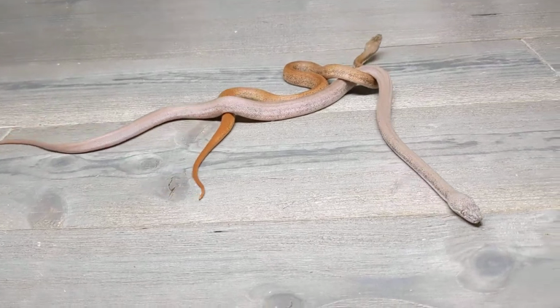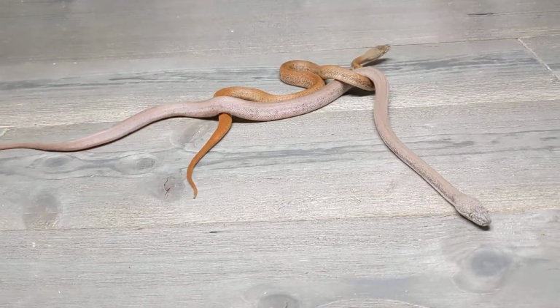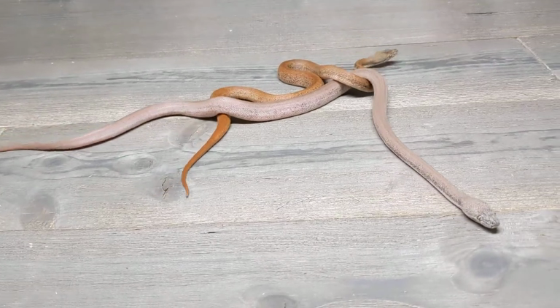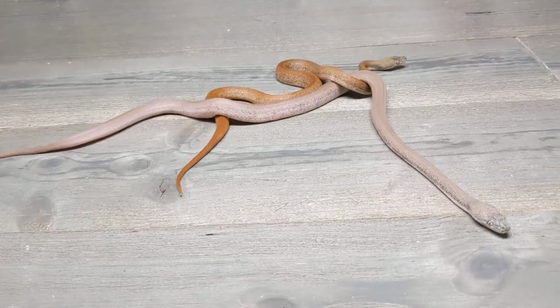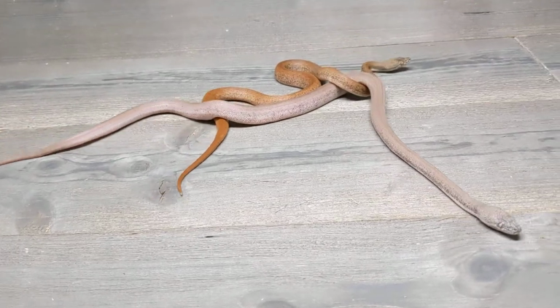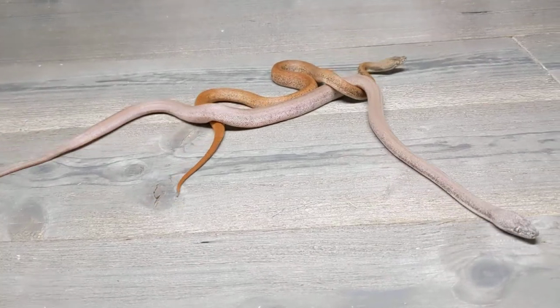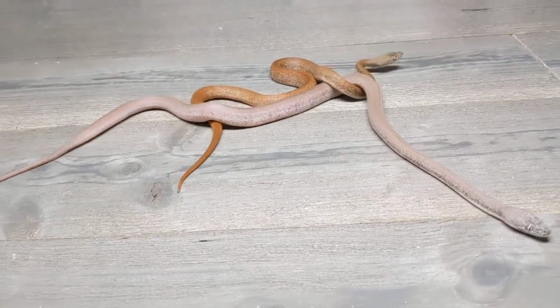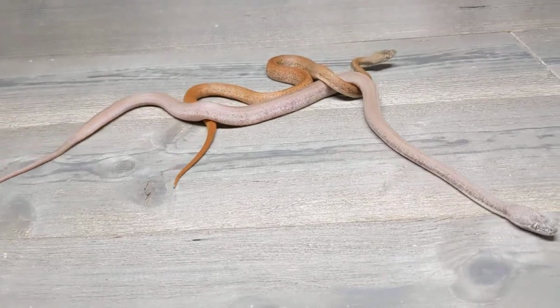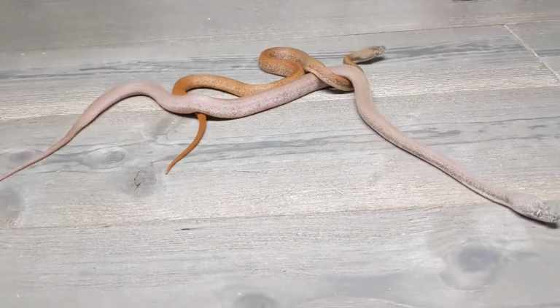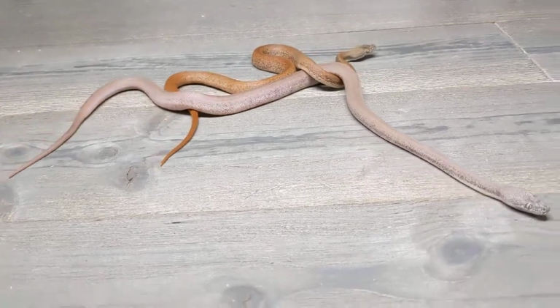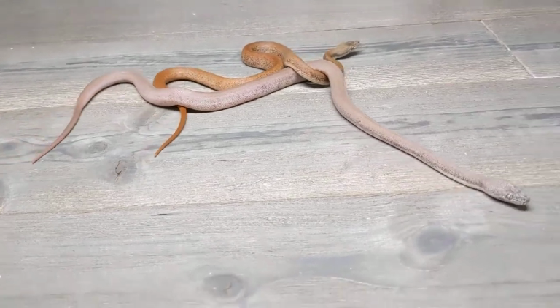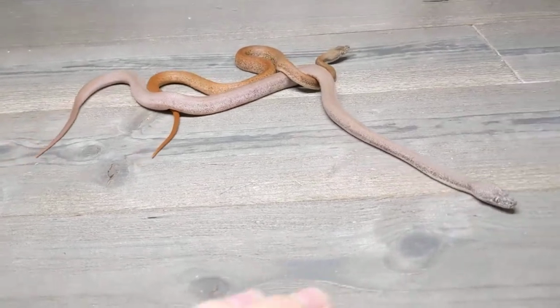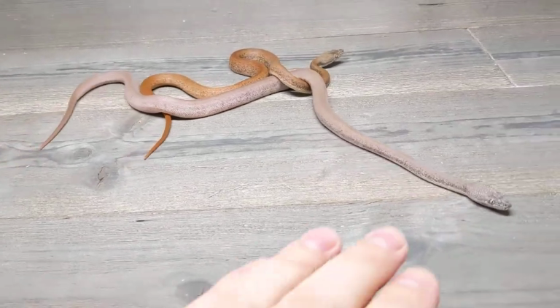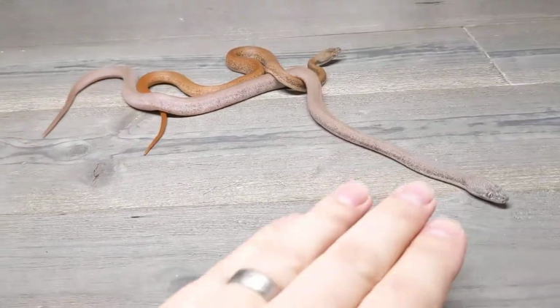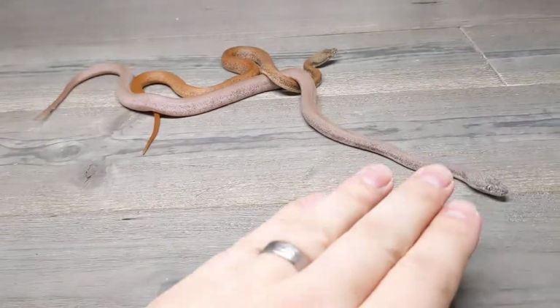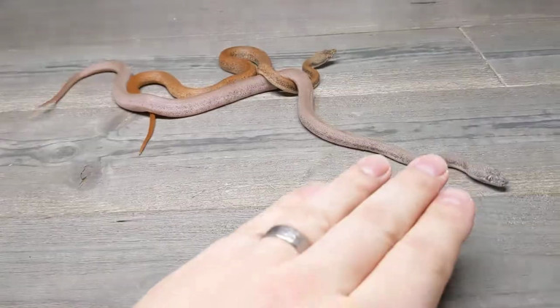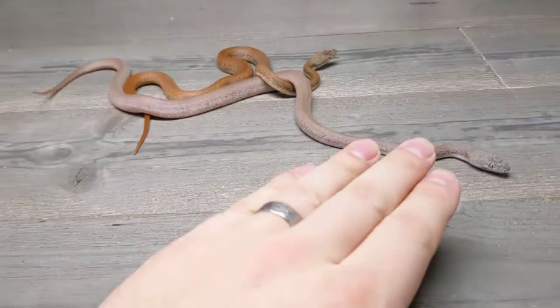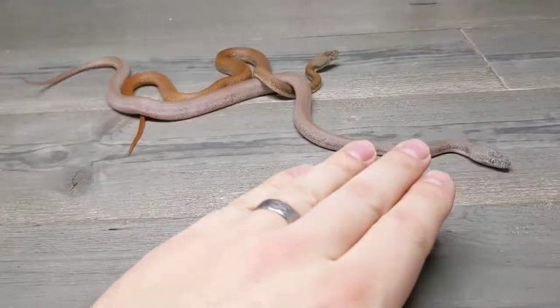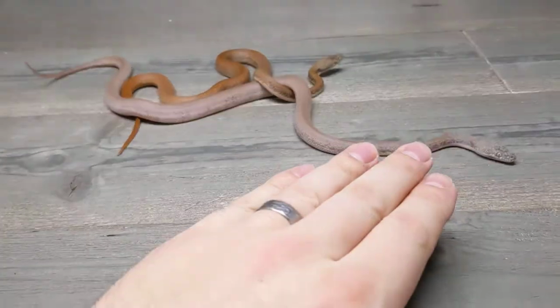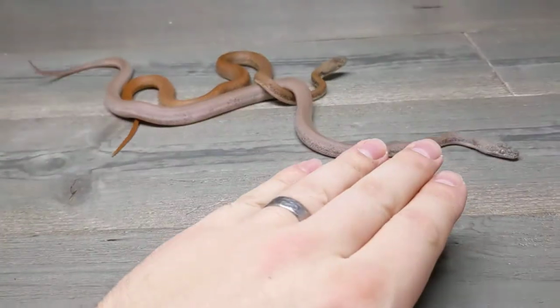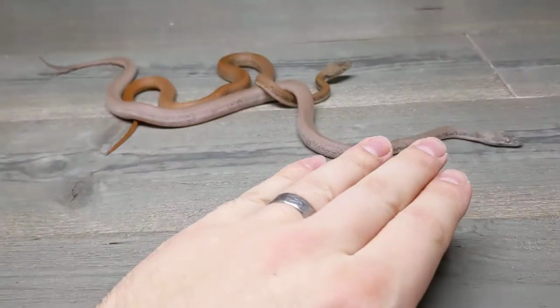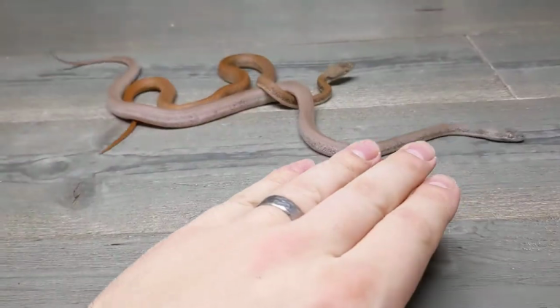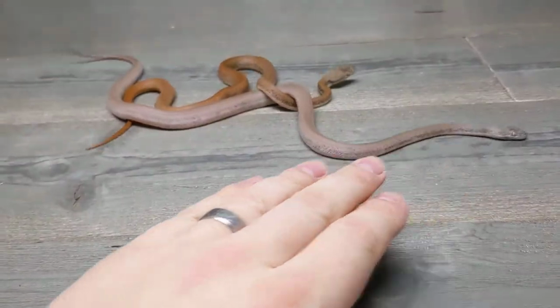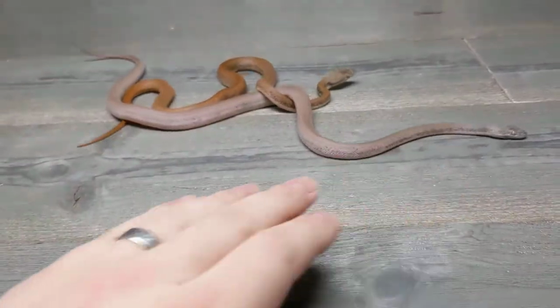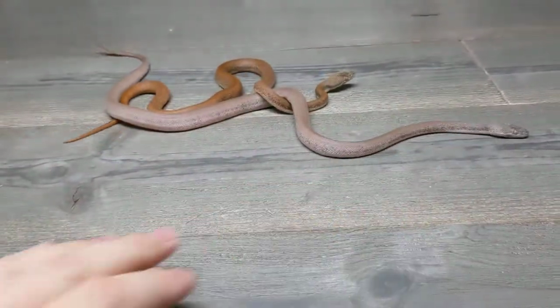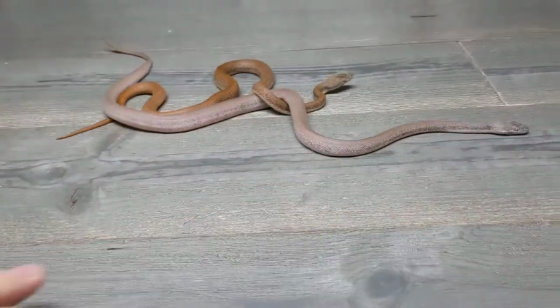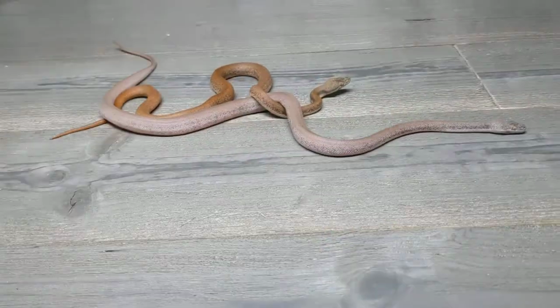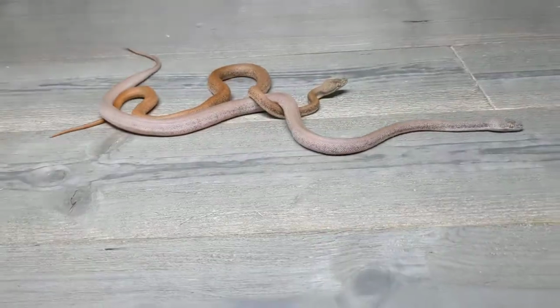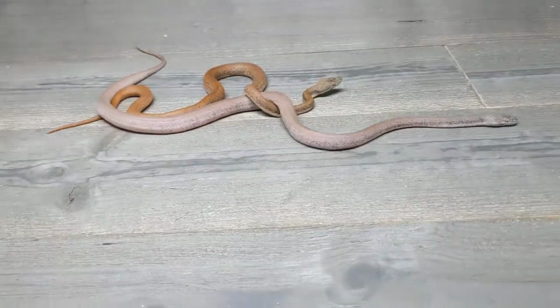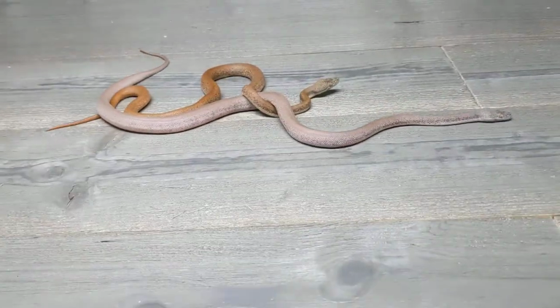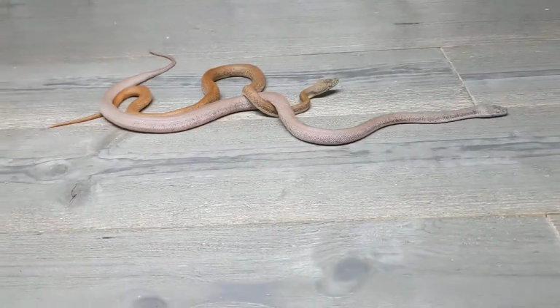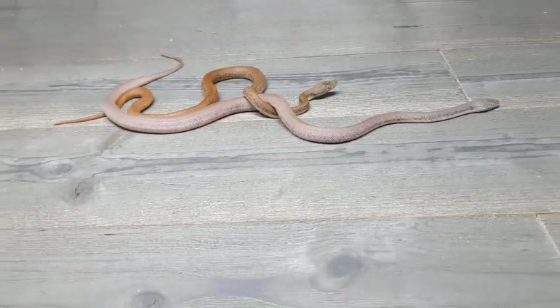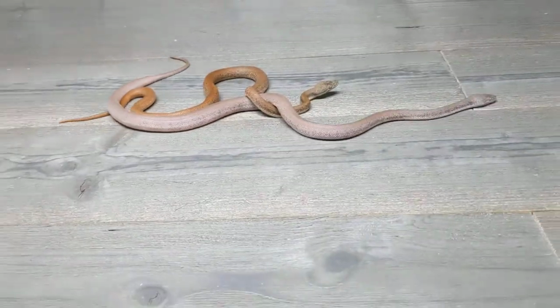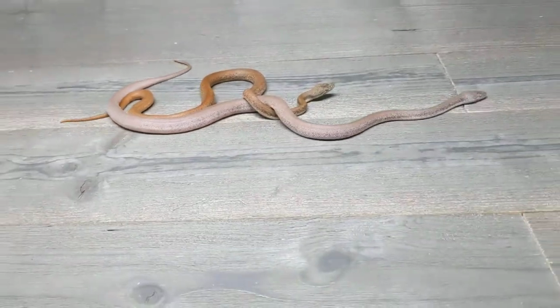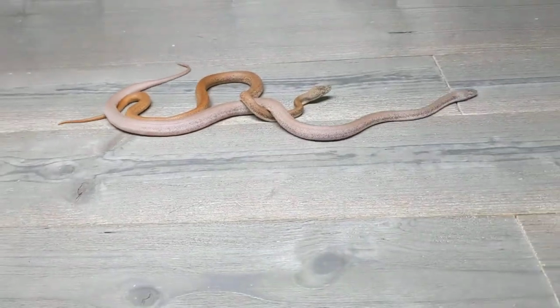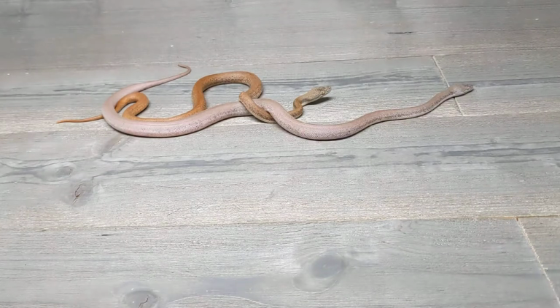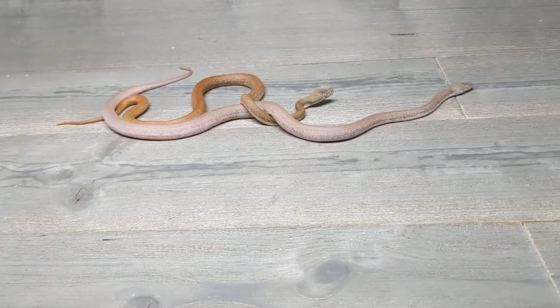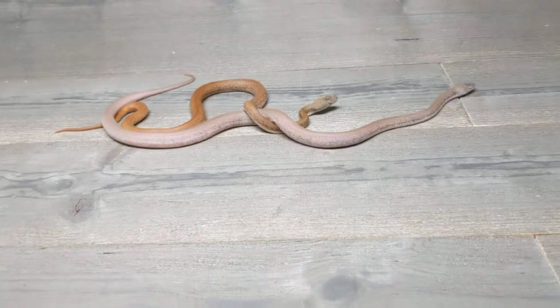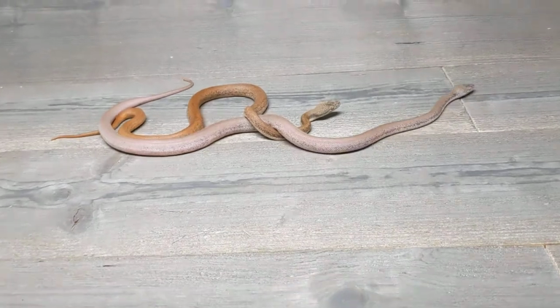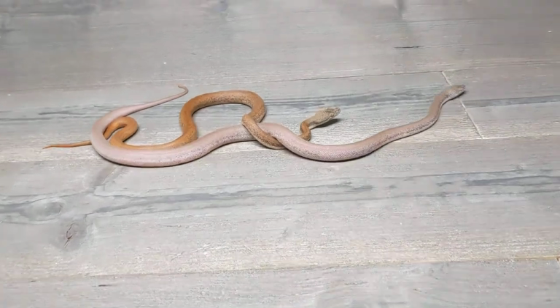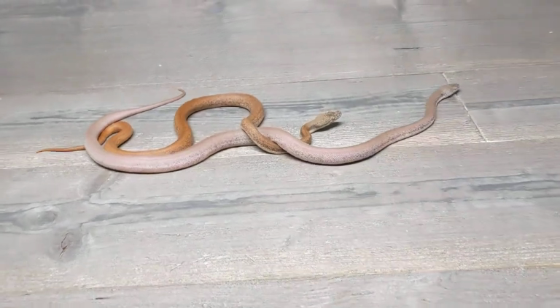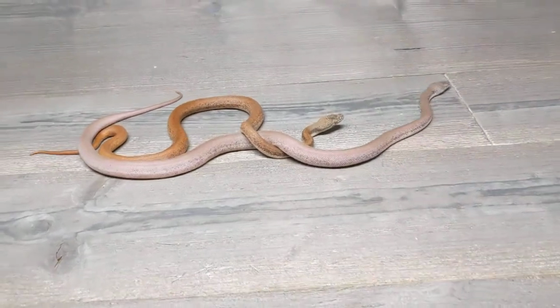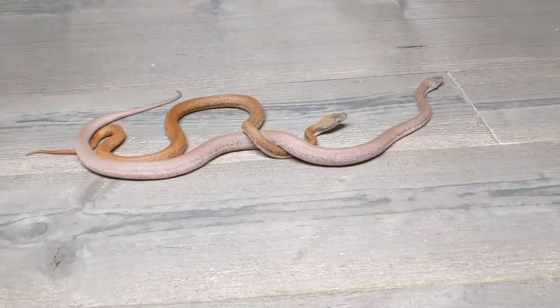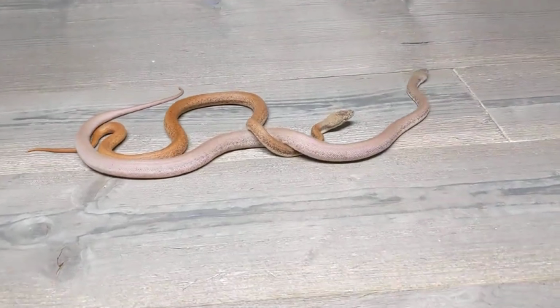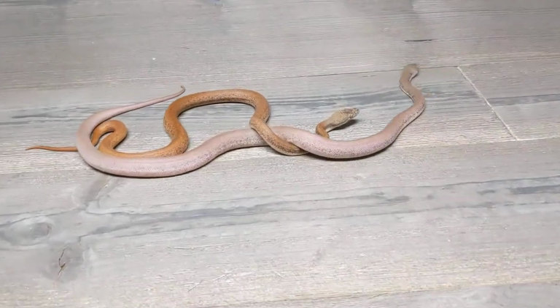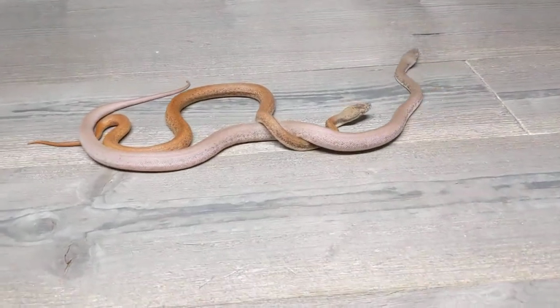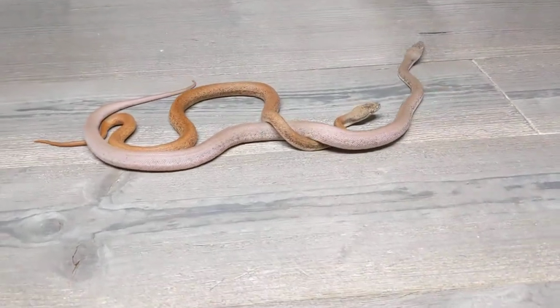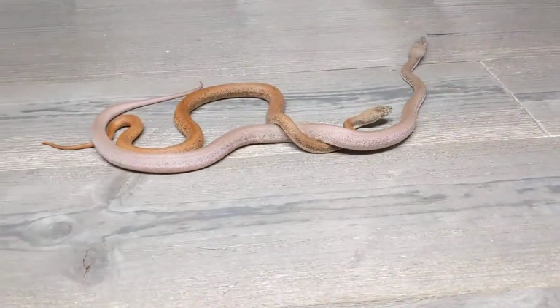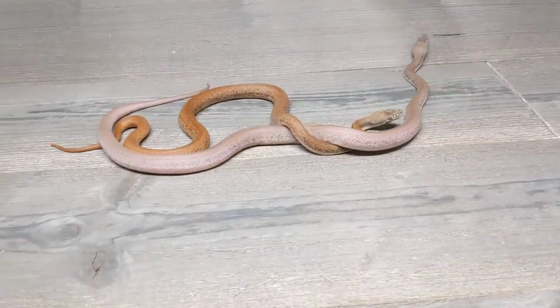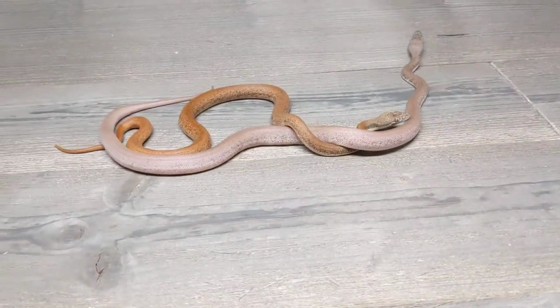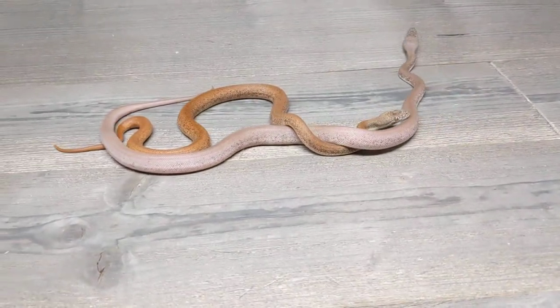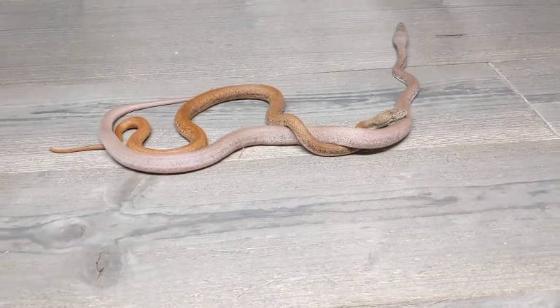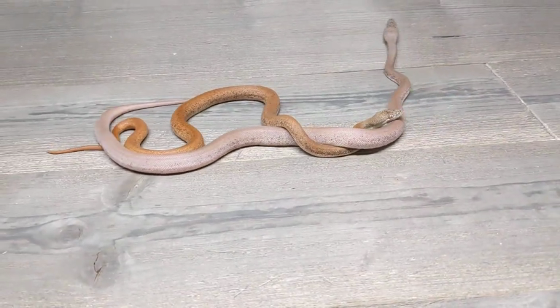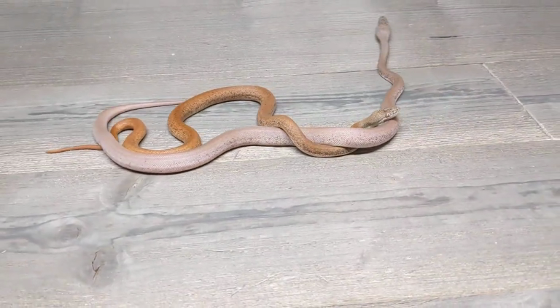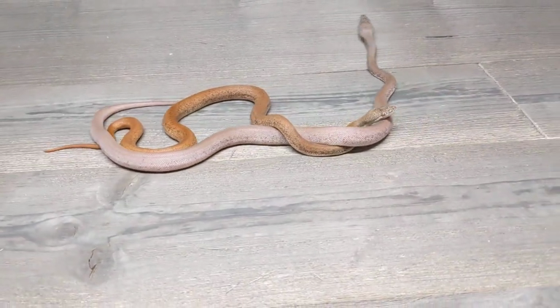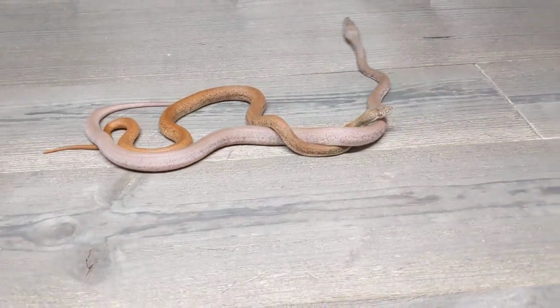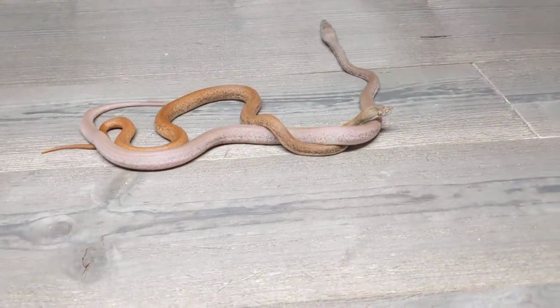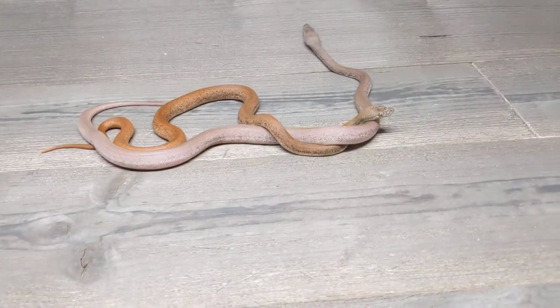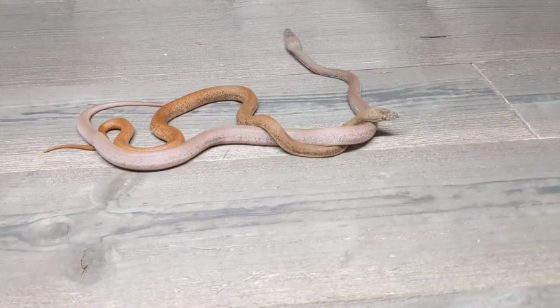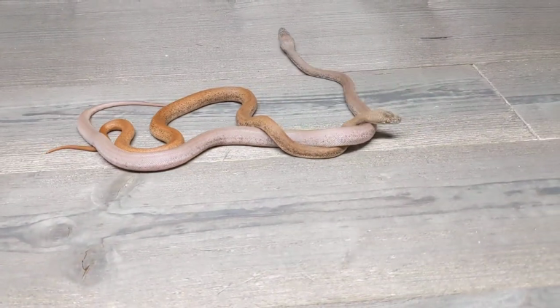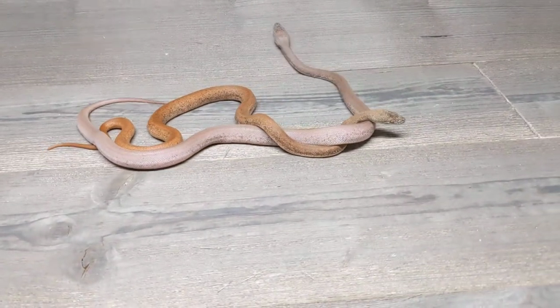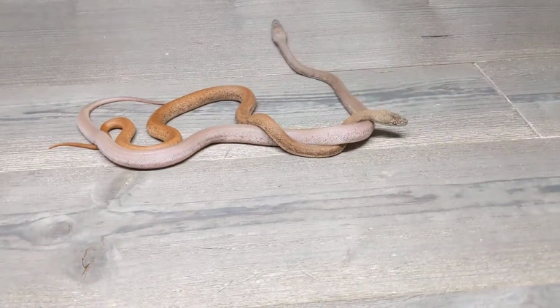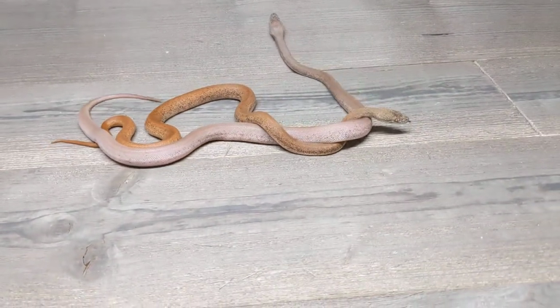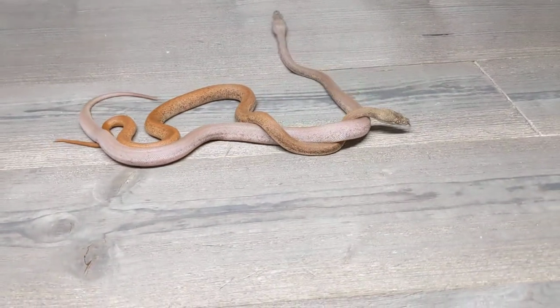Good morning YouTube. Welcome to the Reptile Barn. I wanted to ask a quick question of you guys. This is going to be a real short video.